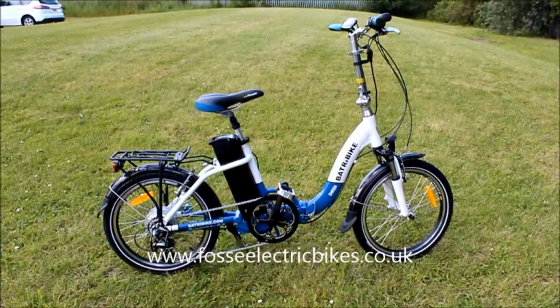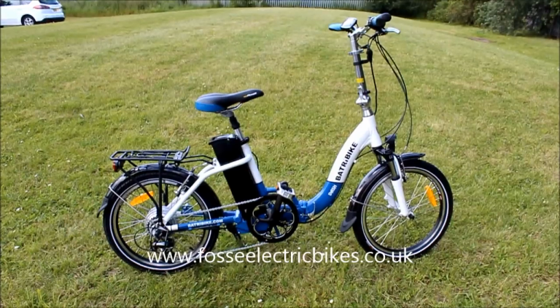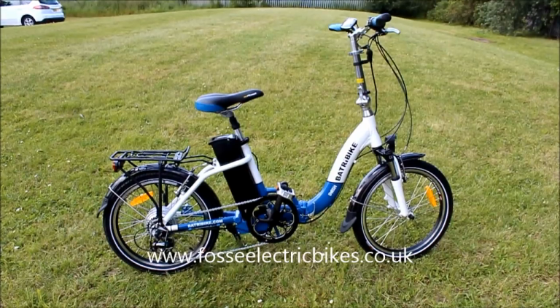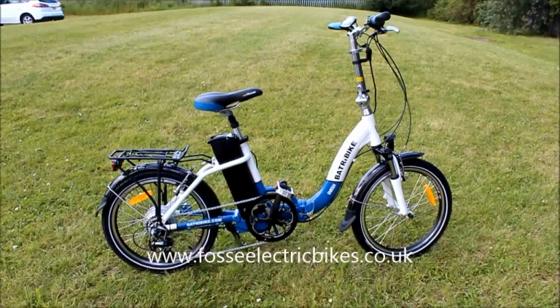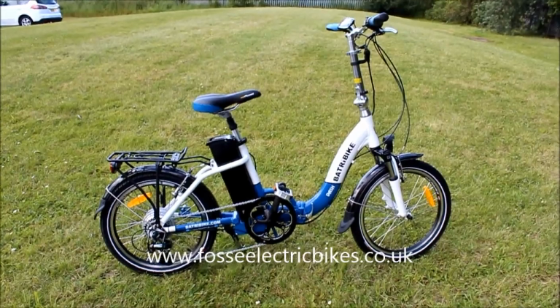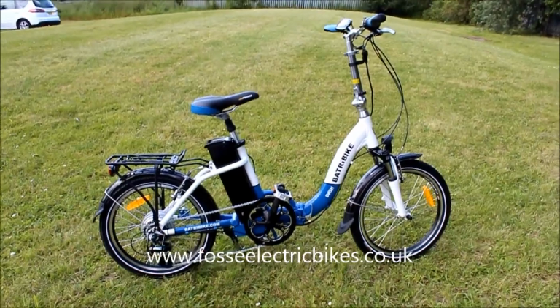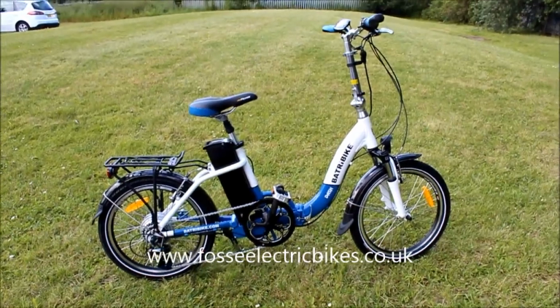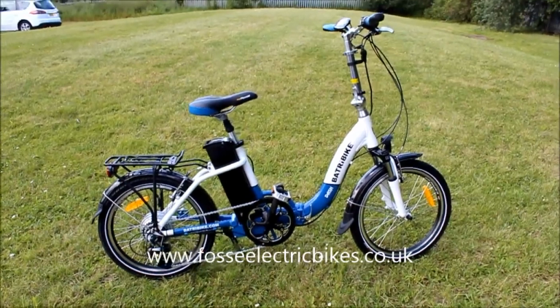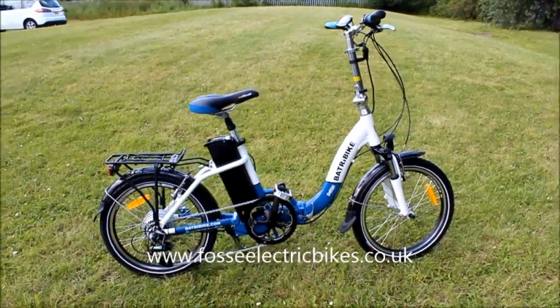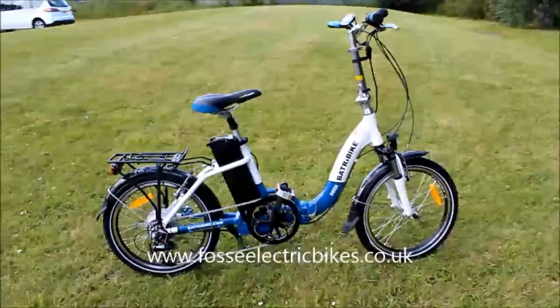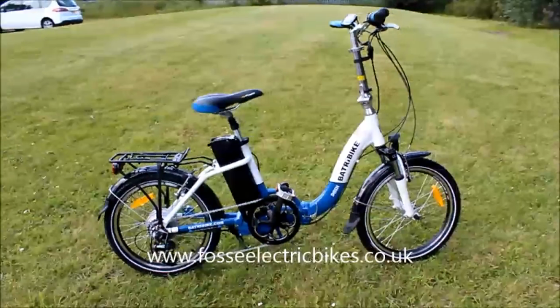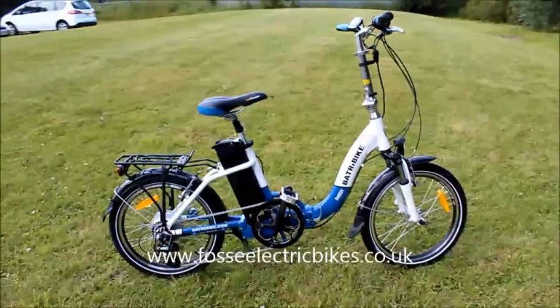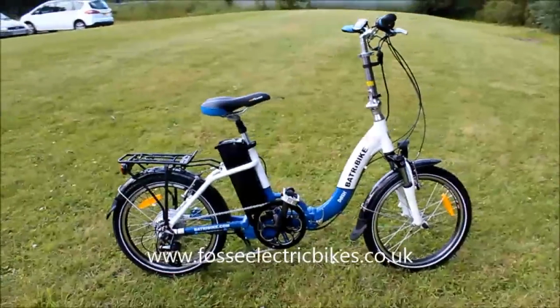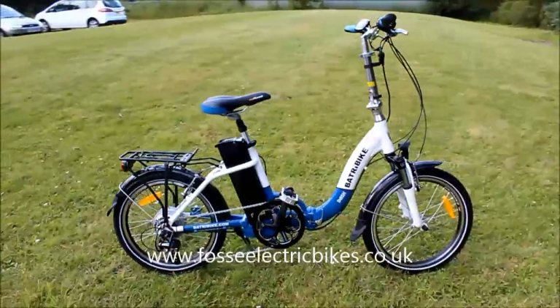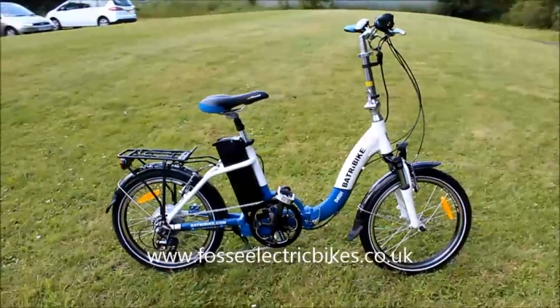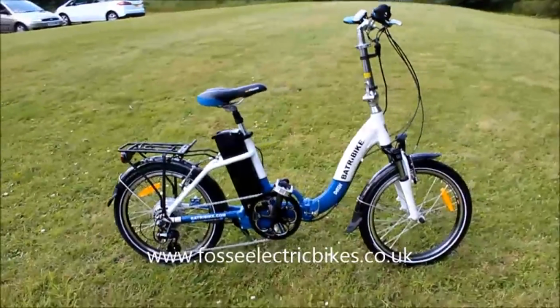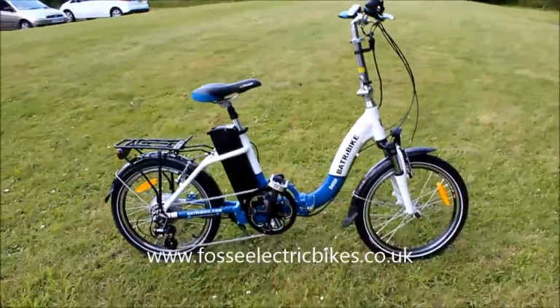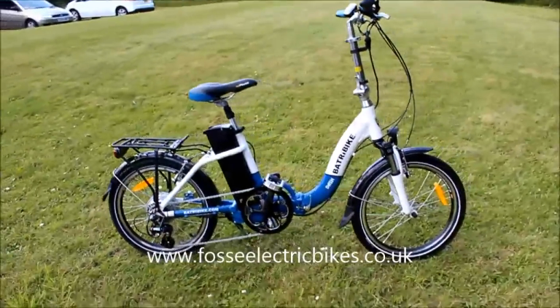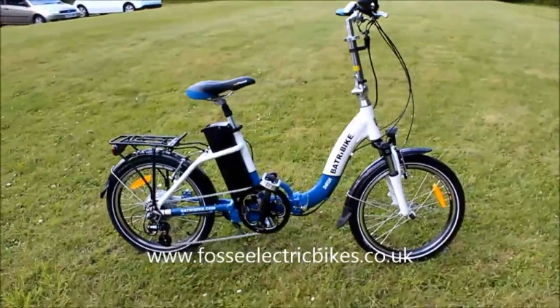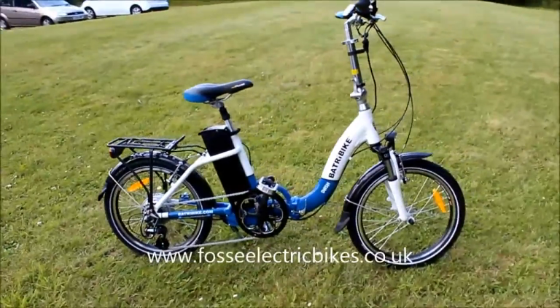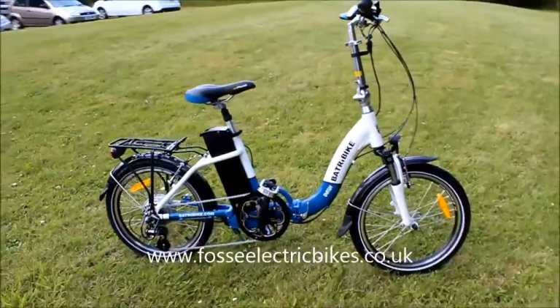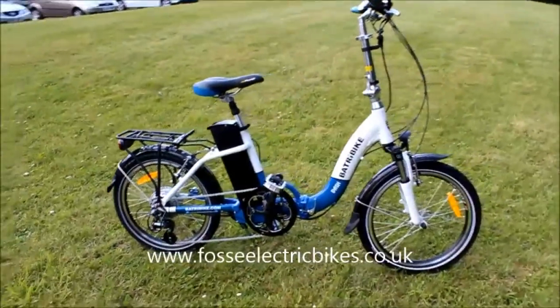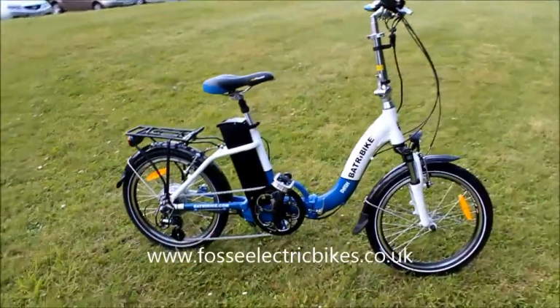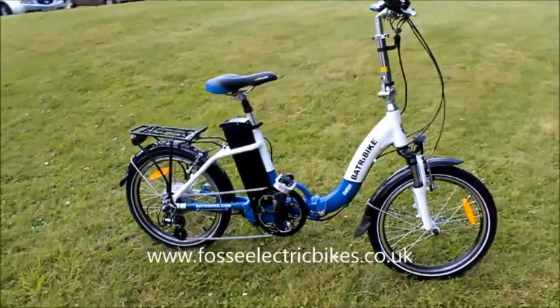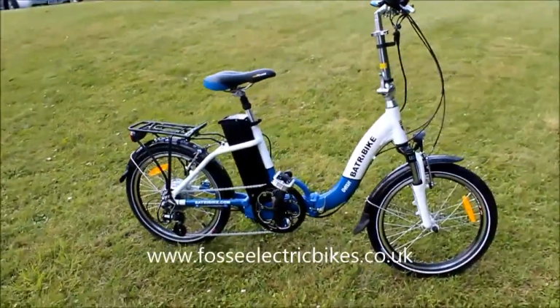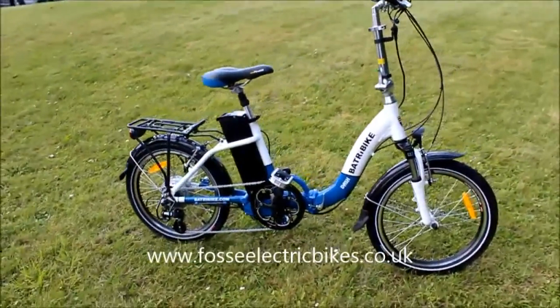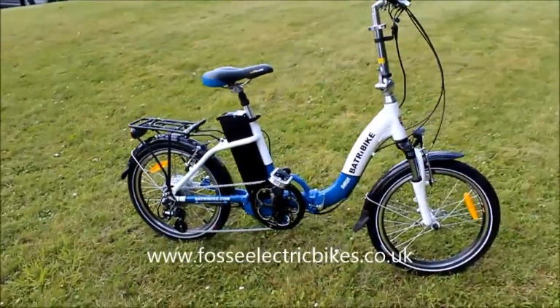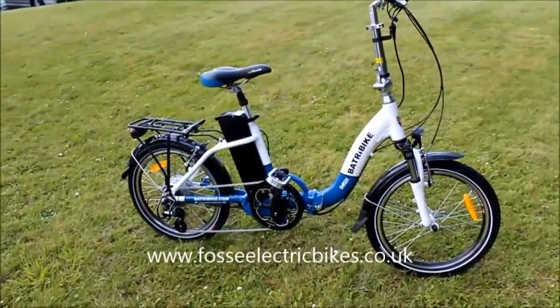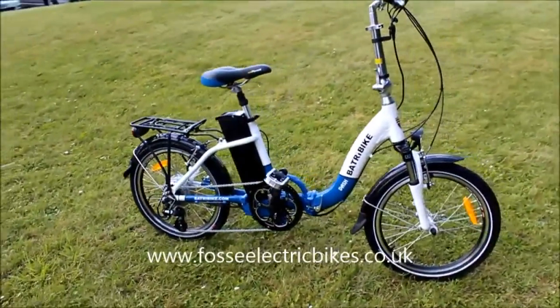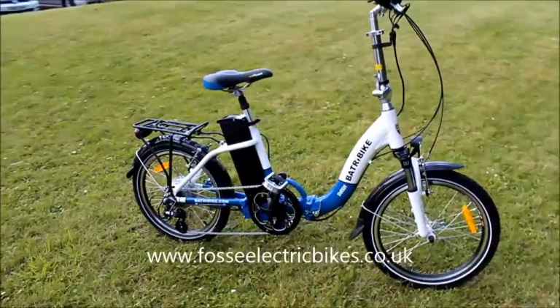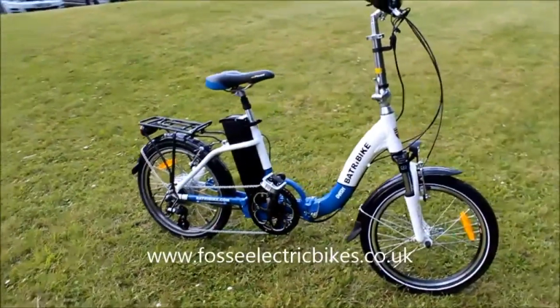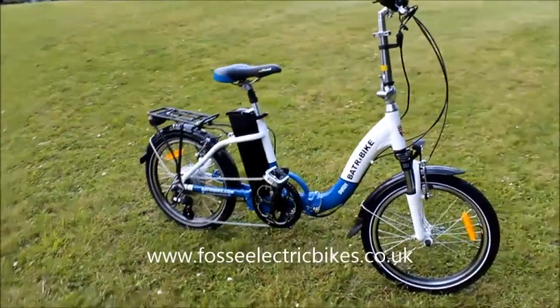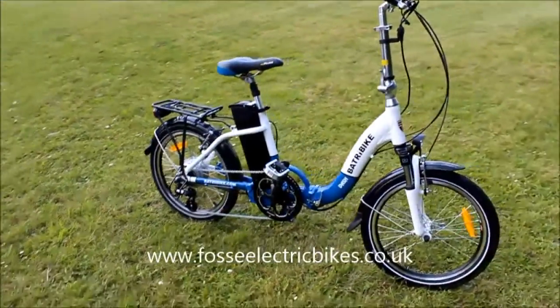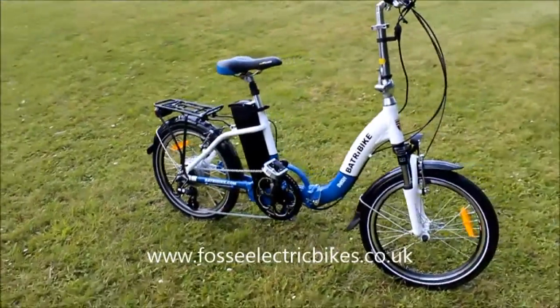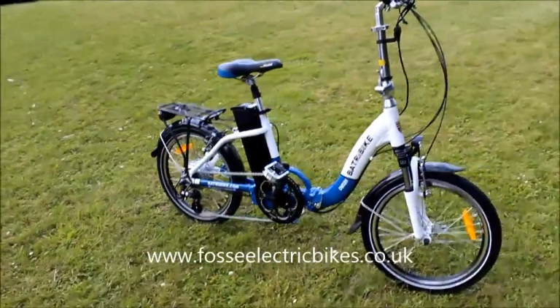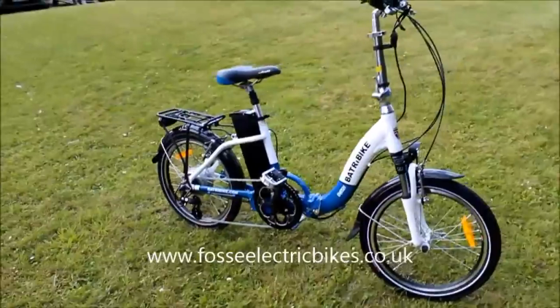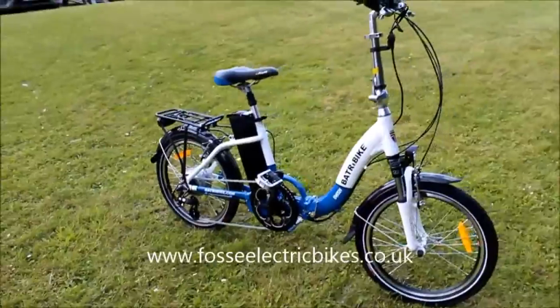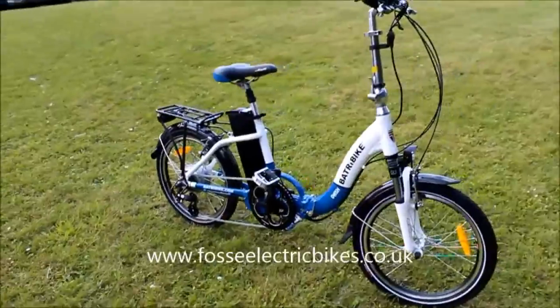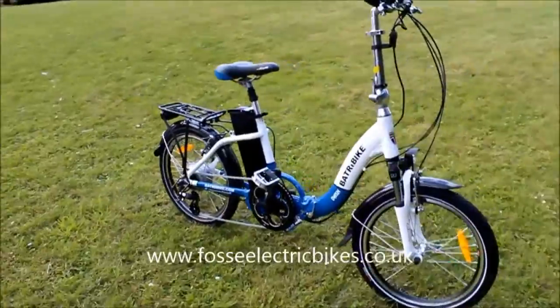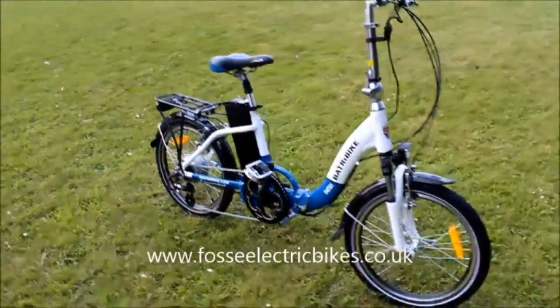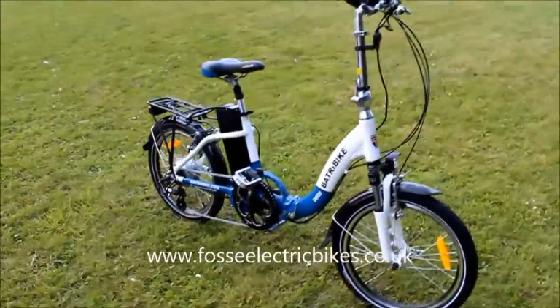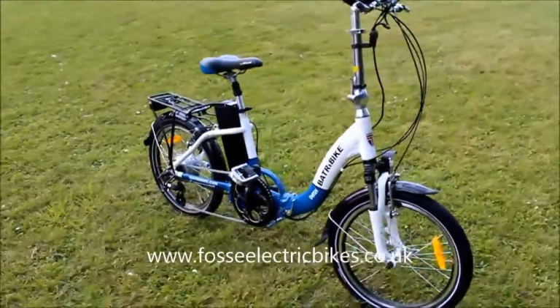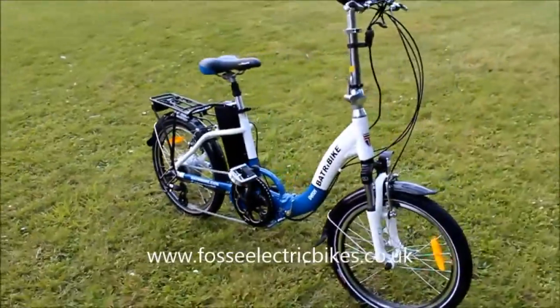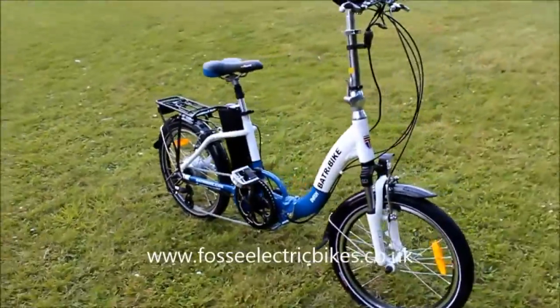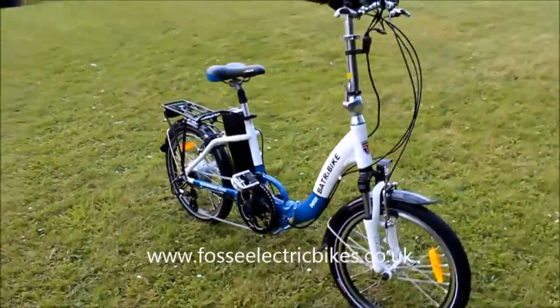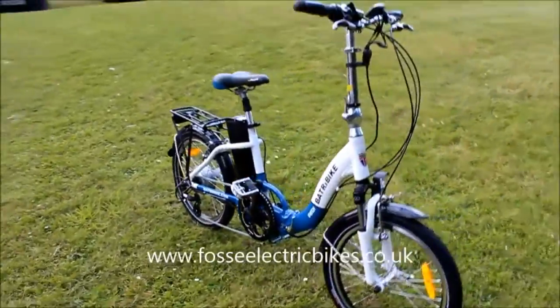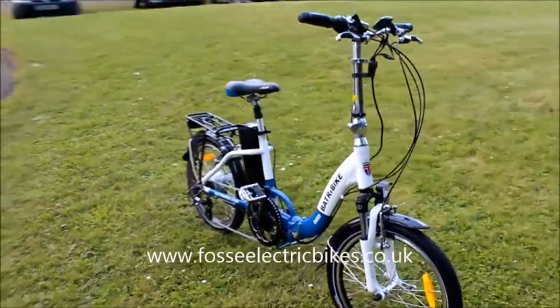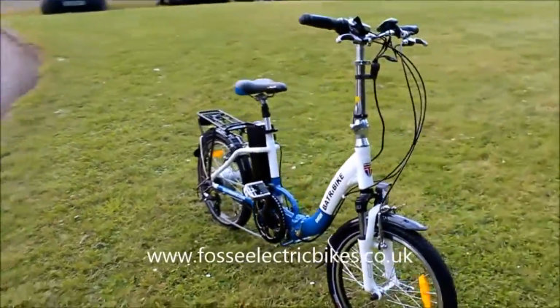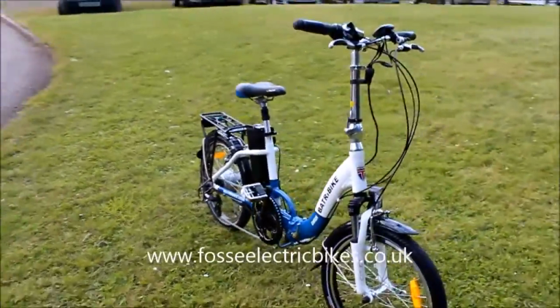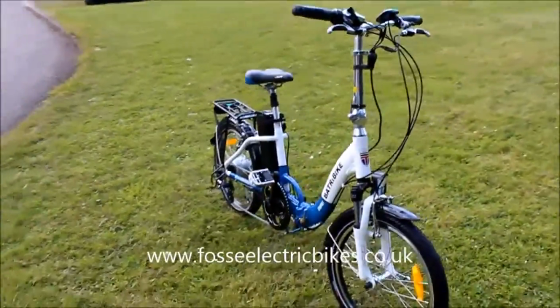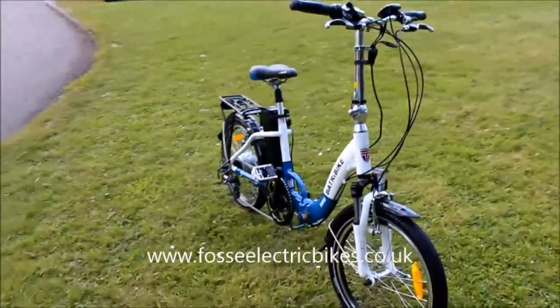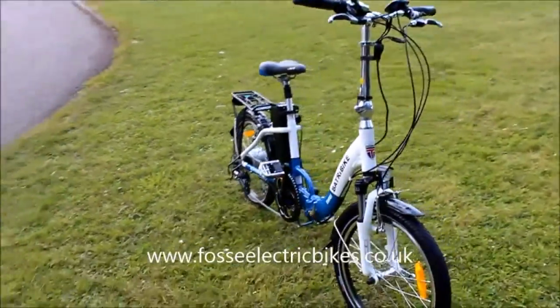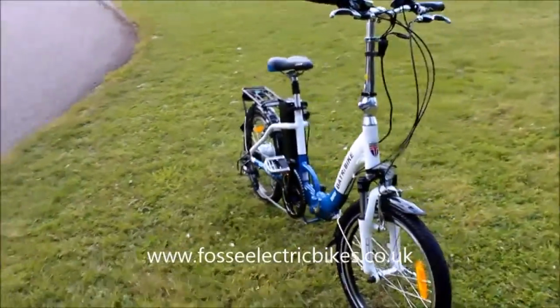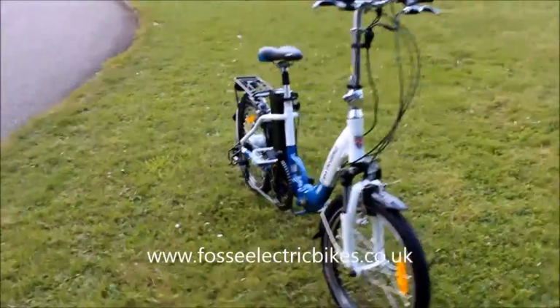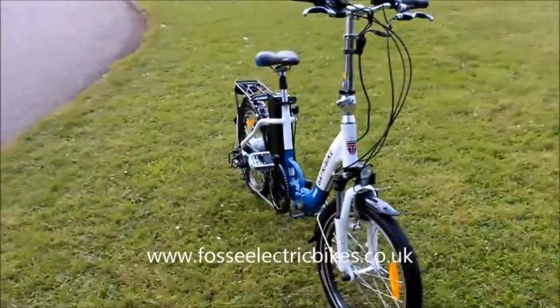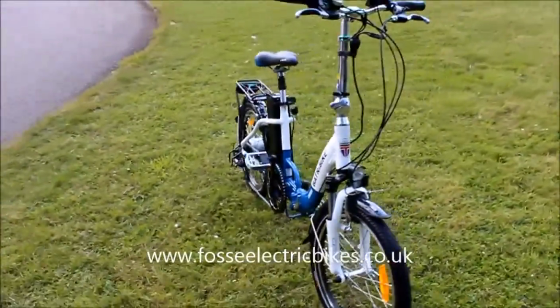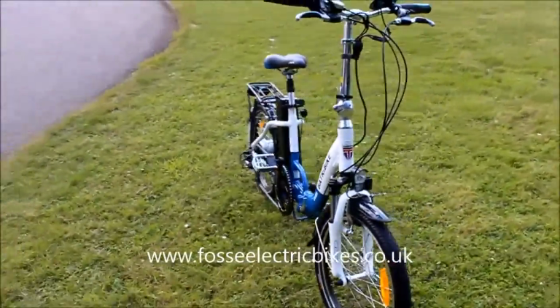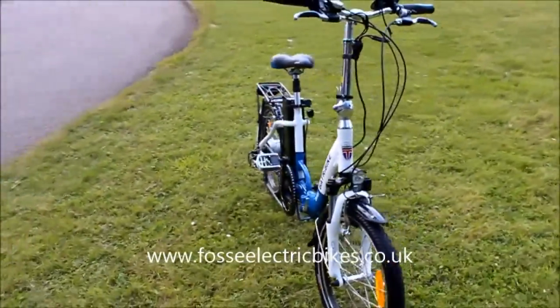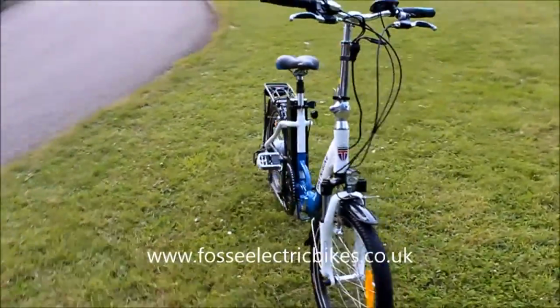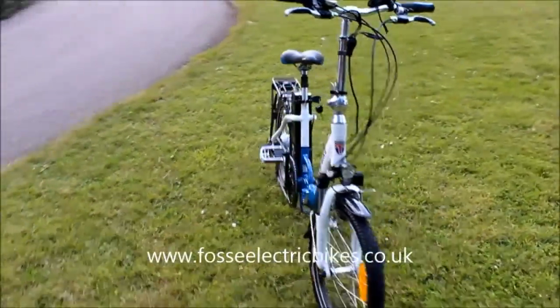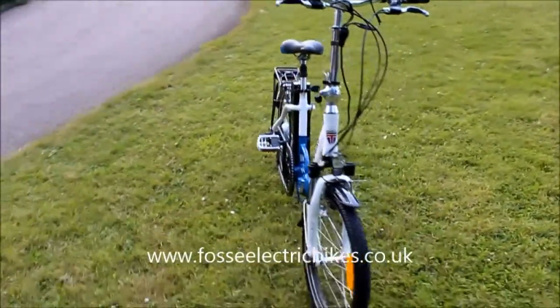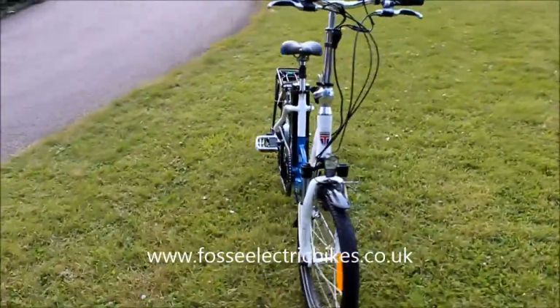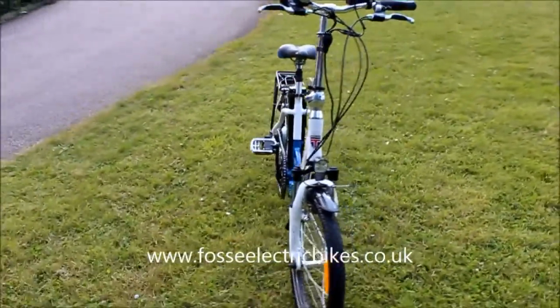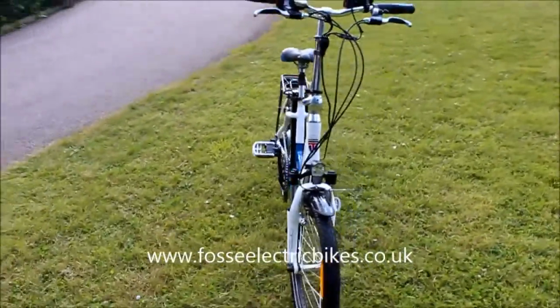Hi, welcome to Fosse Electric Bikes Review. Today we're going to be reviewing the Batribike Dash Pro.